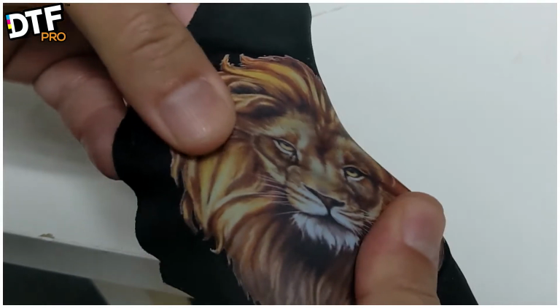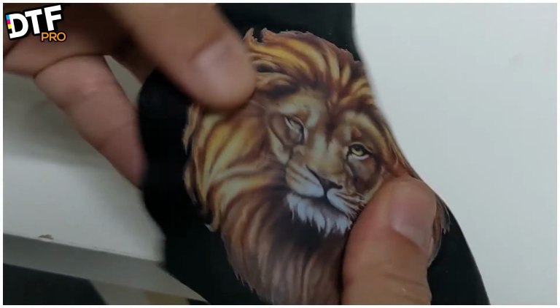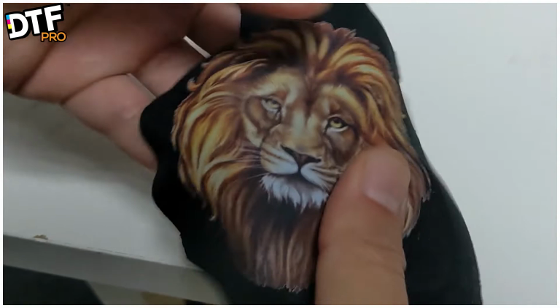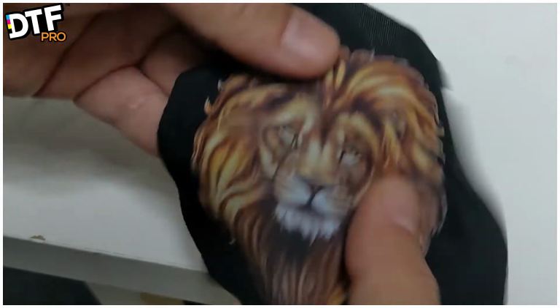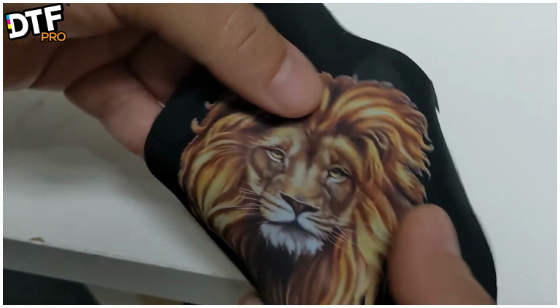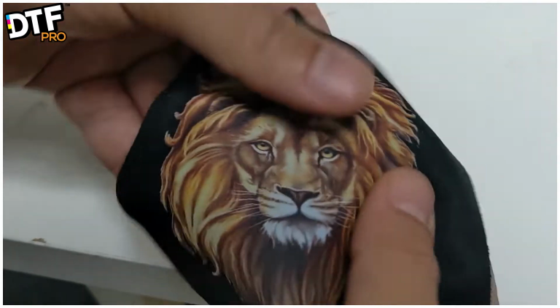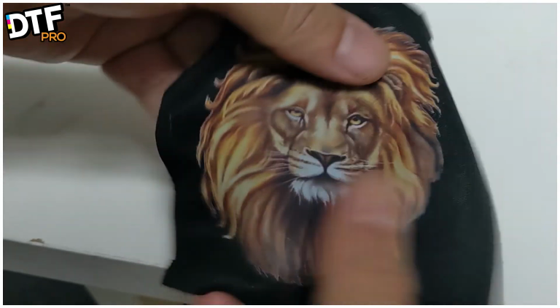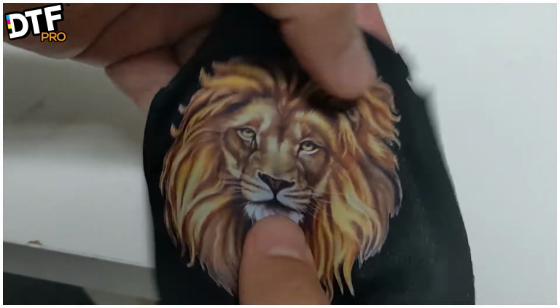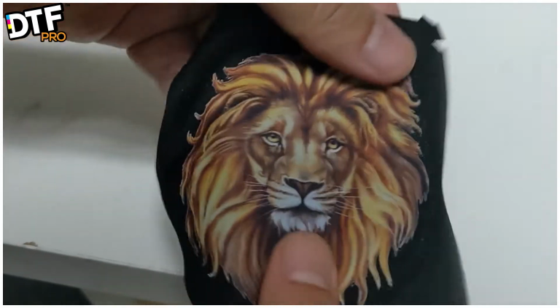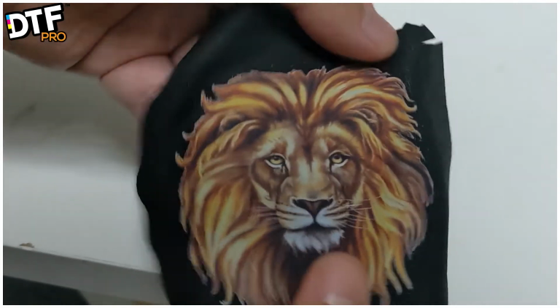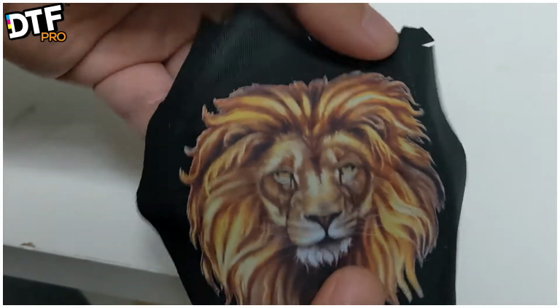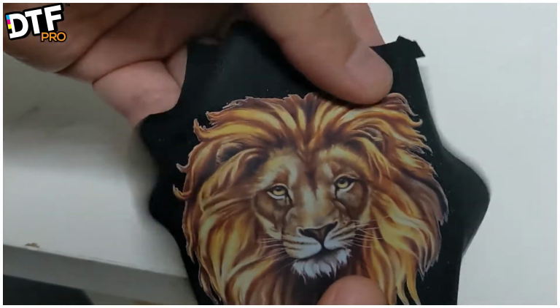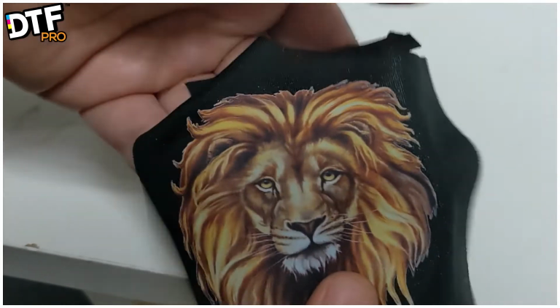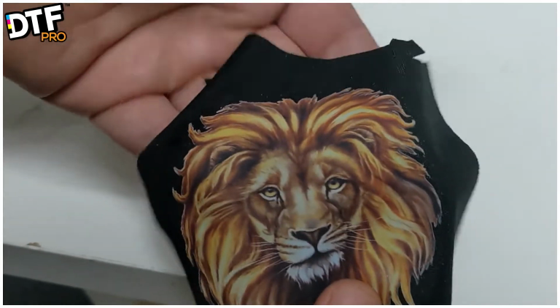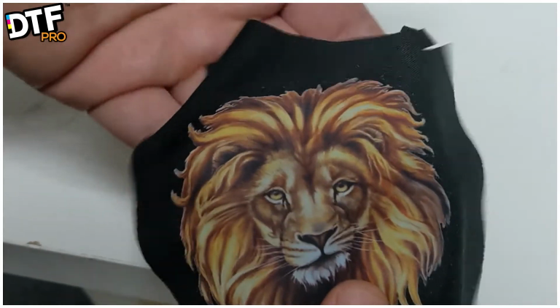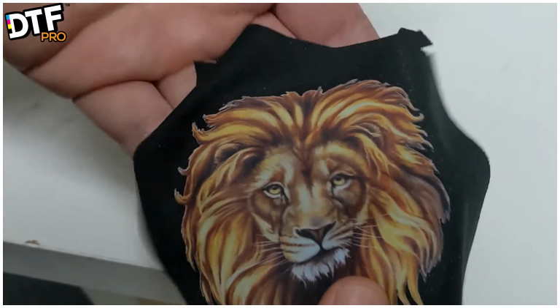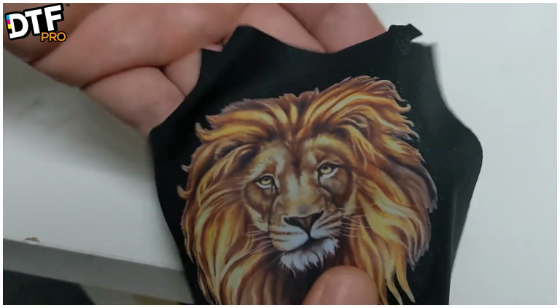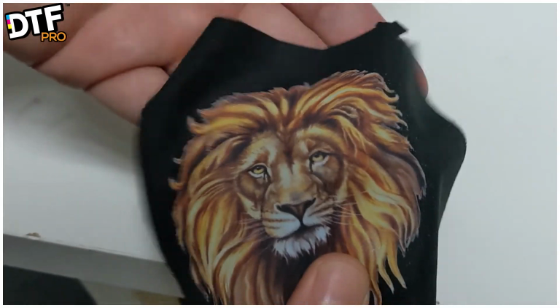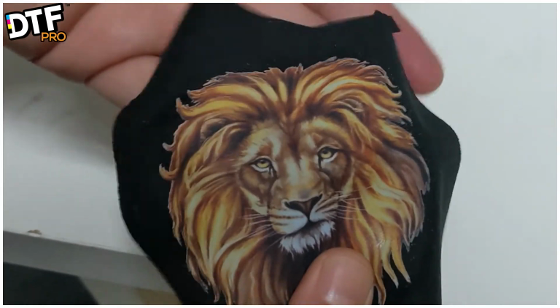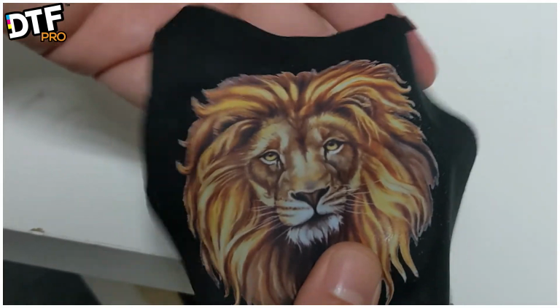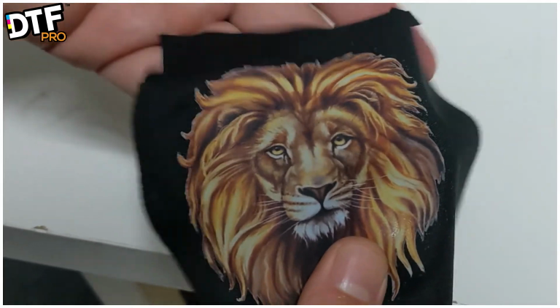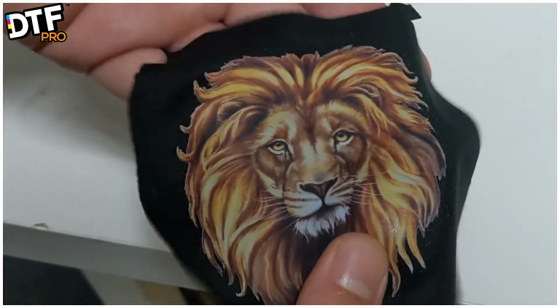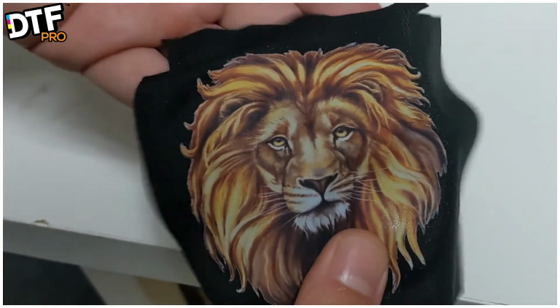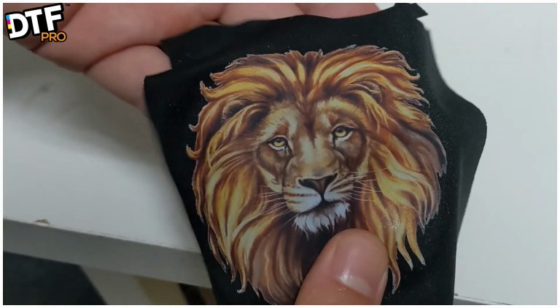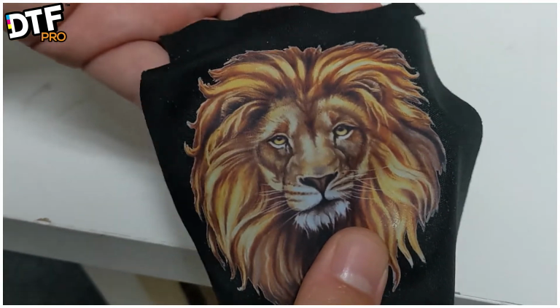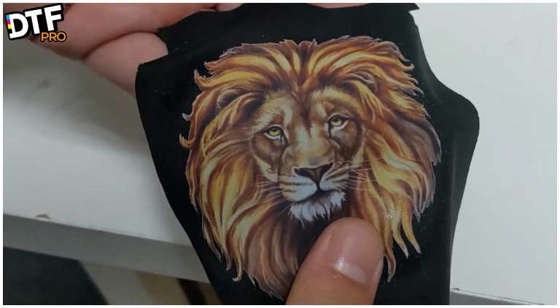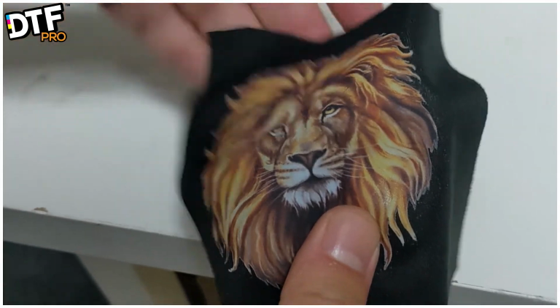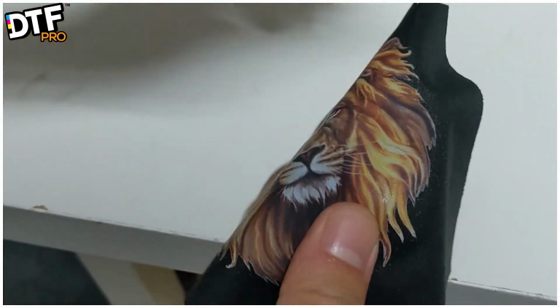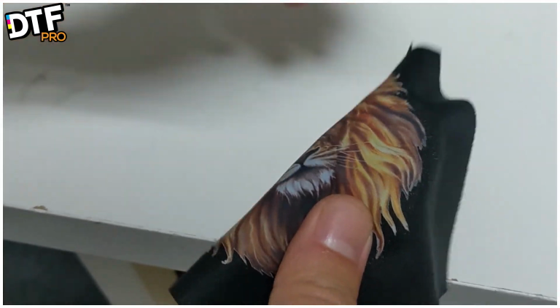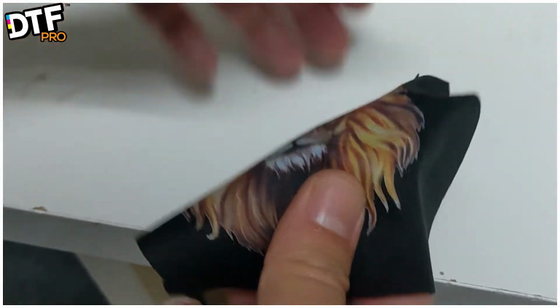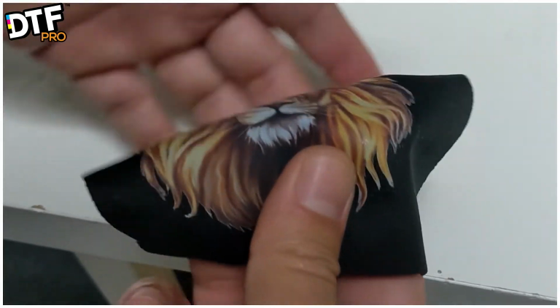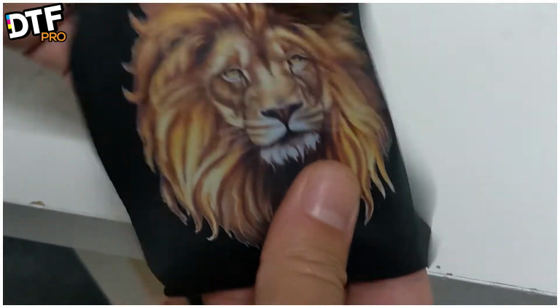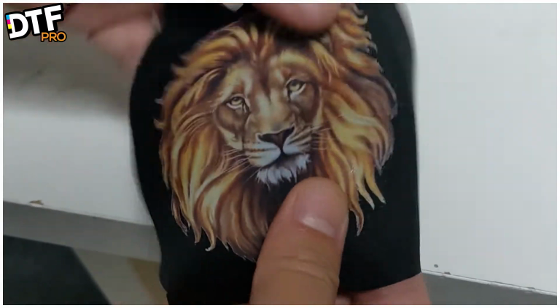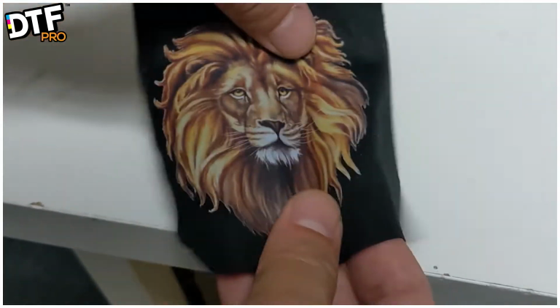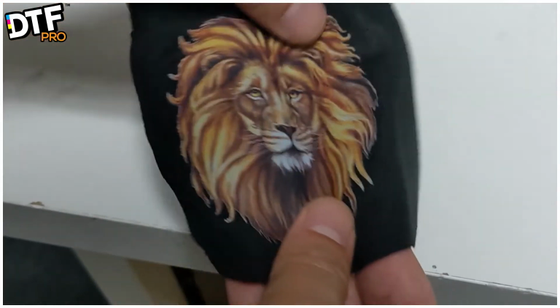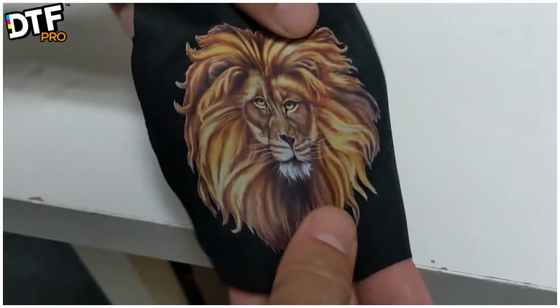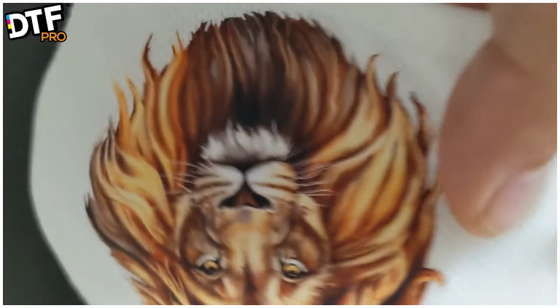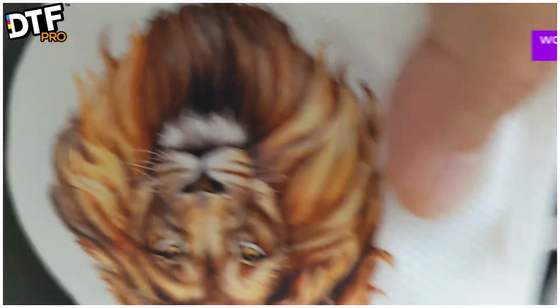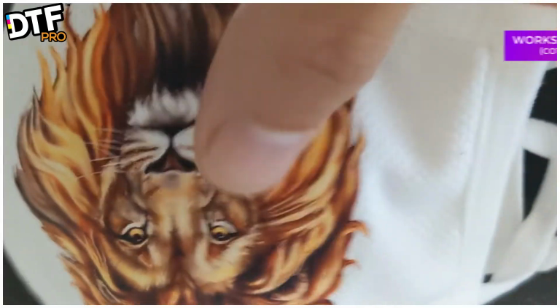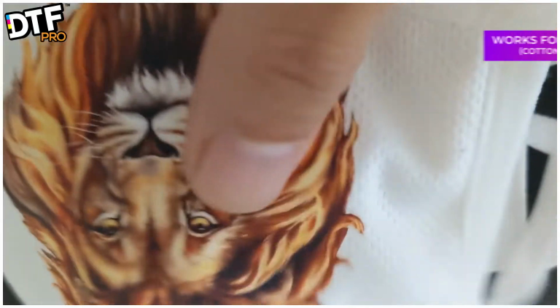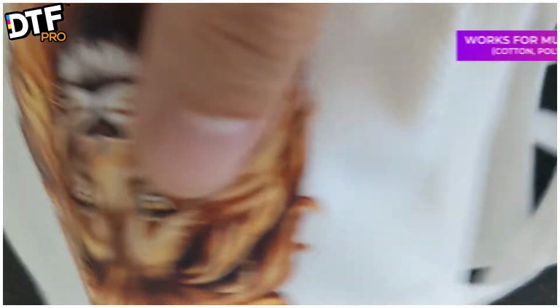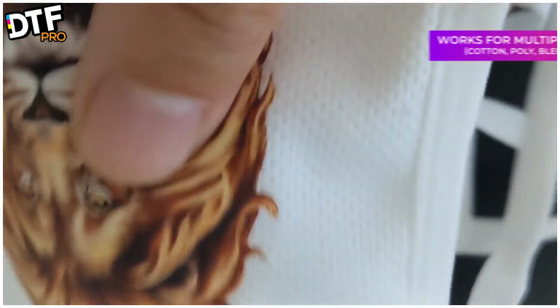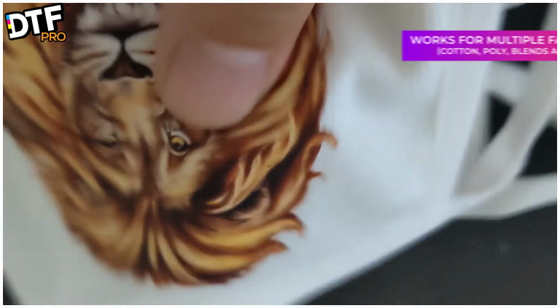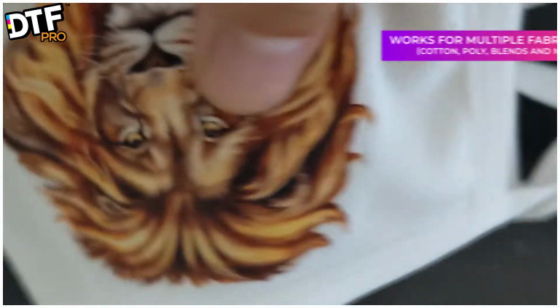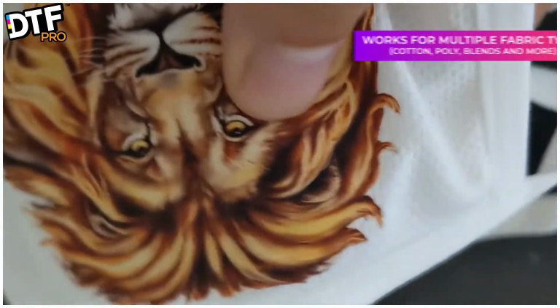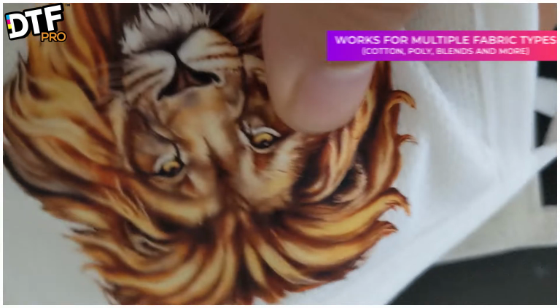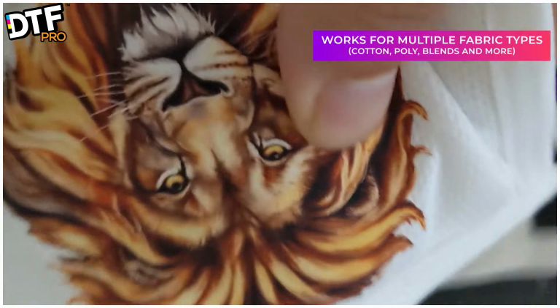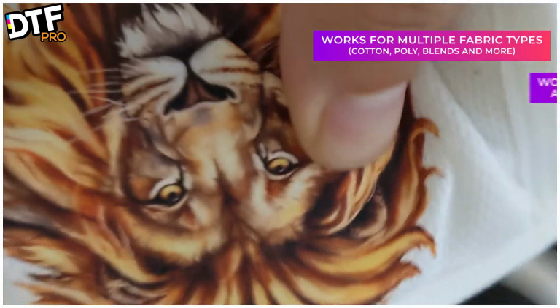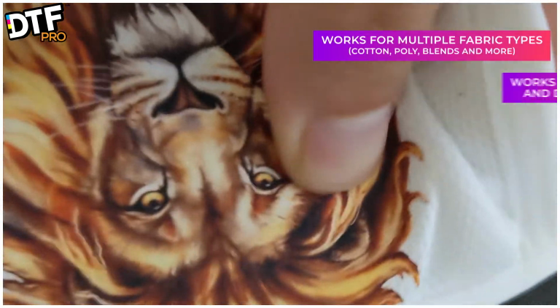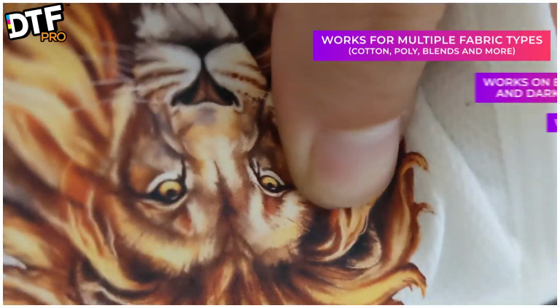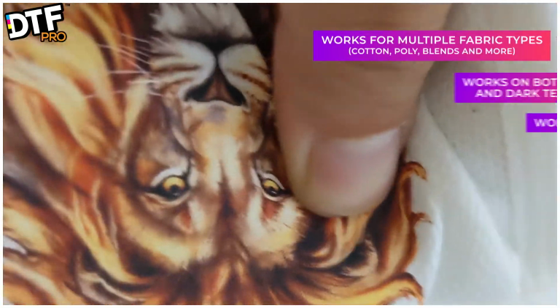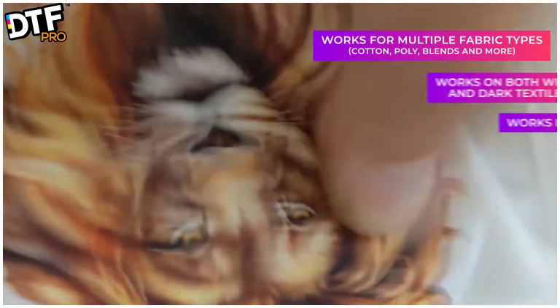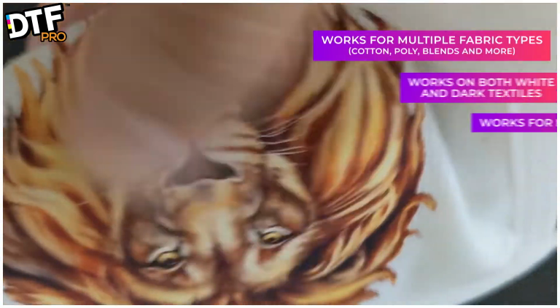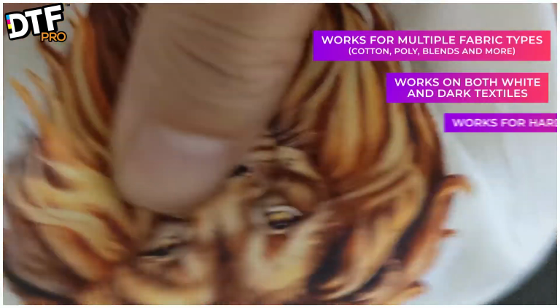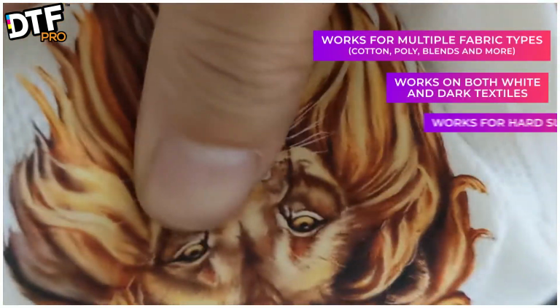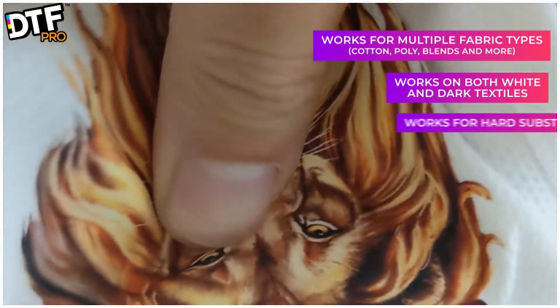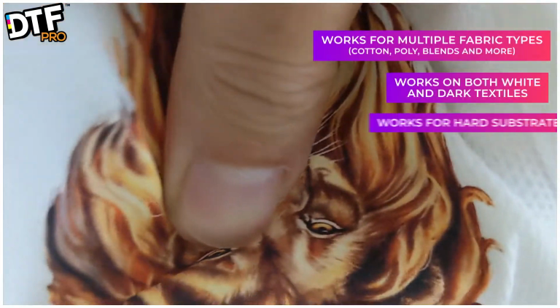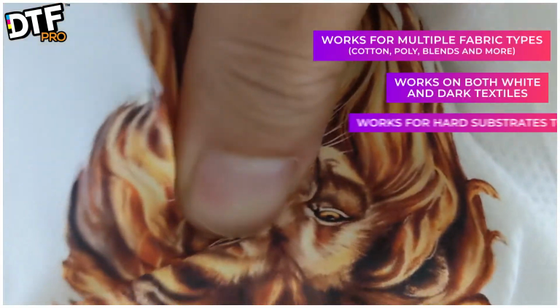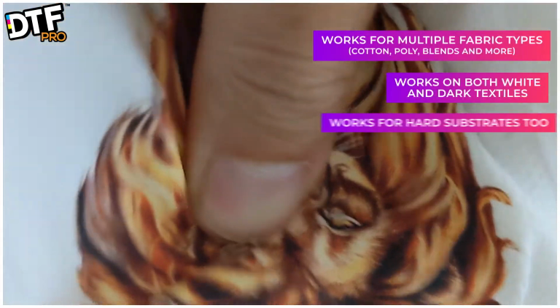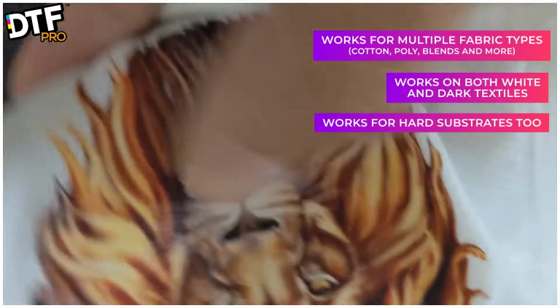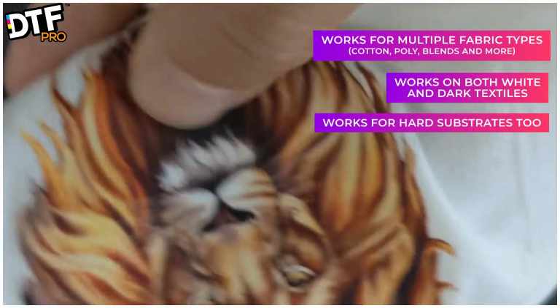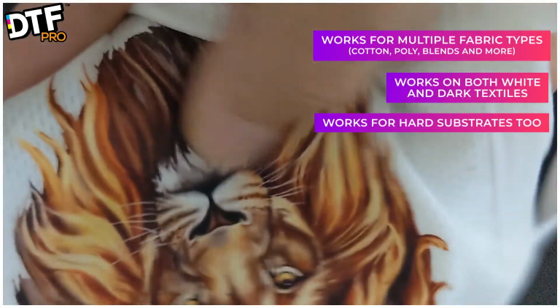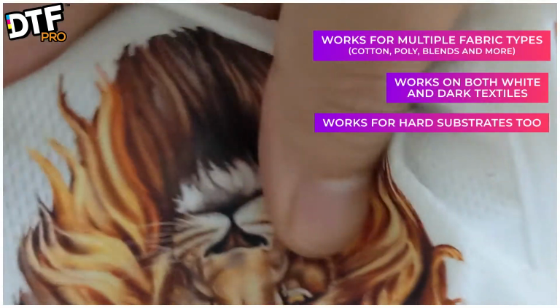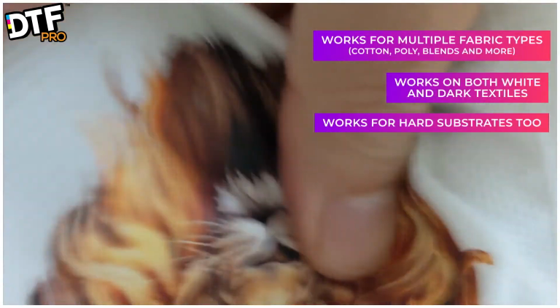So this is on polyester, 100%. And here also pressed to mask — polyester mask.